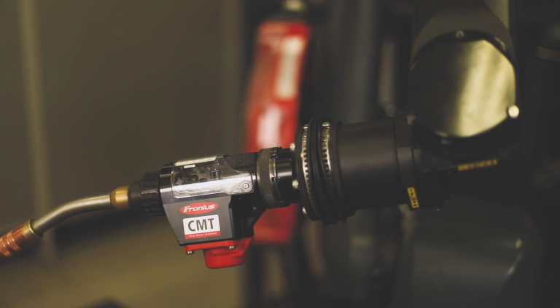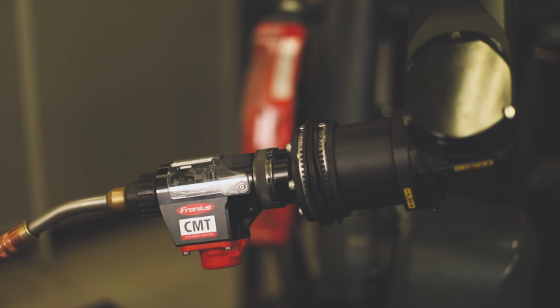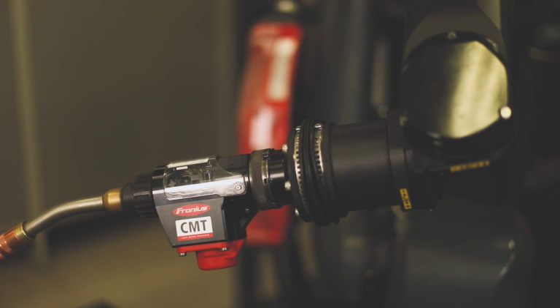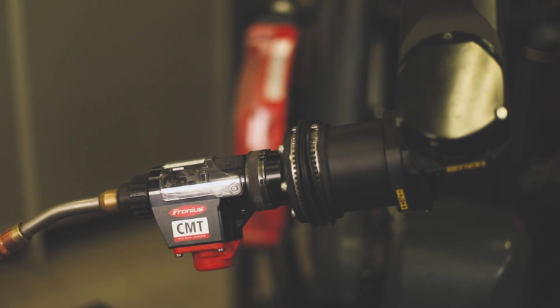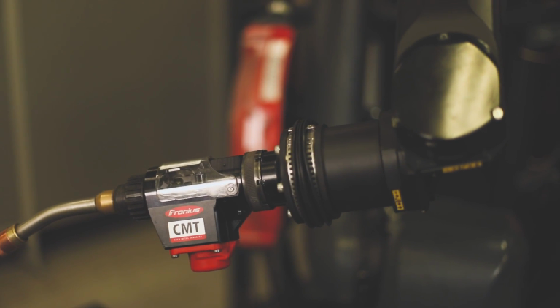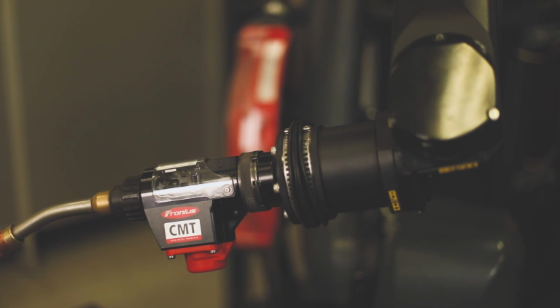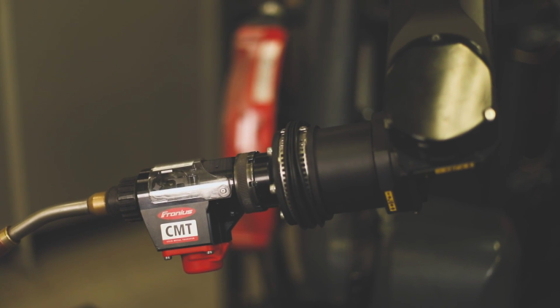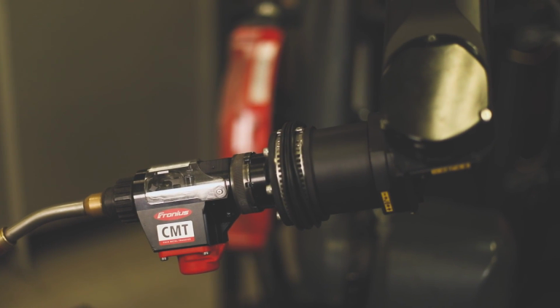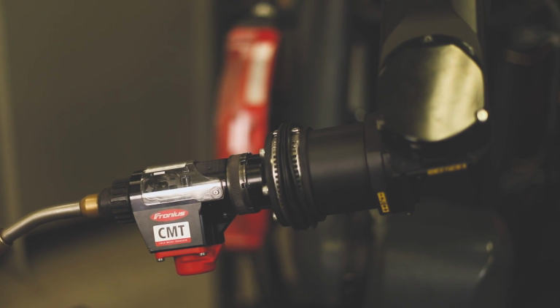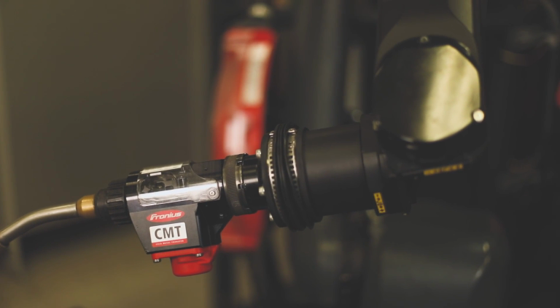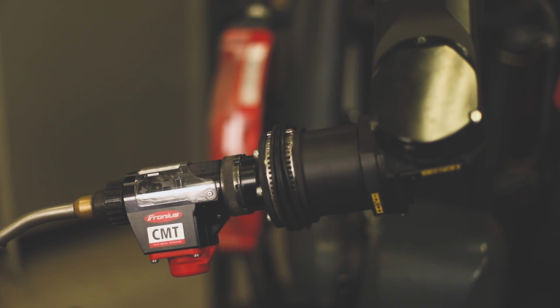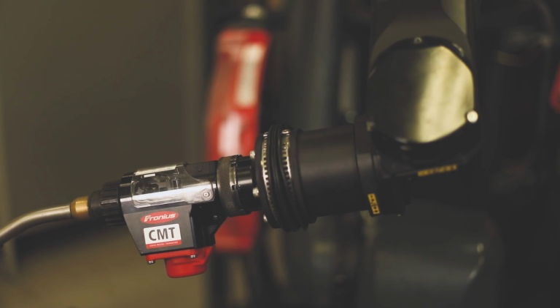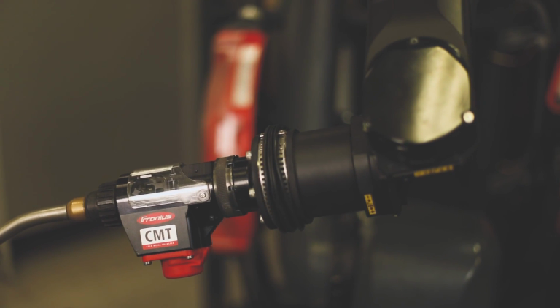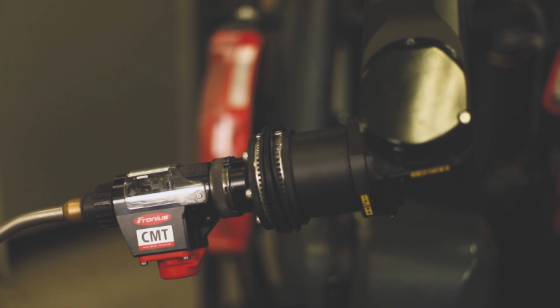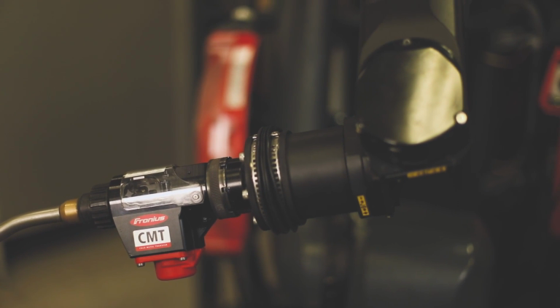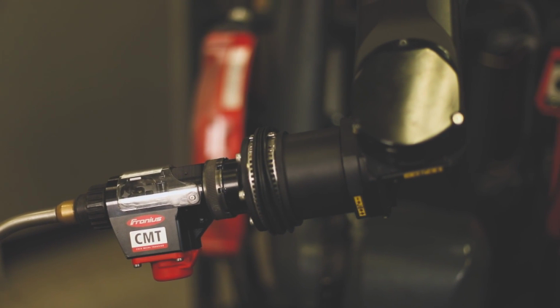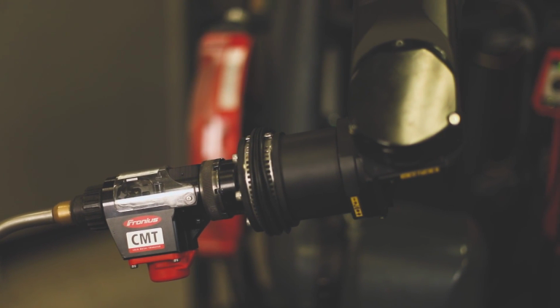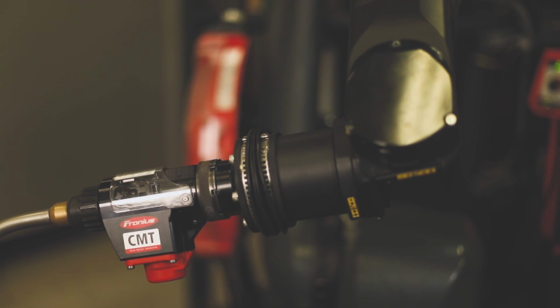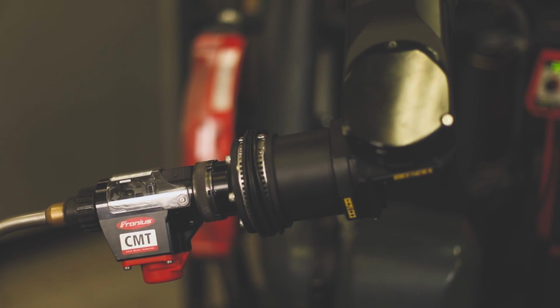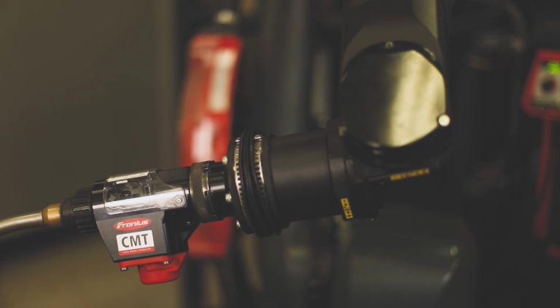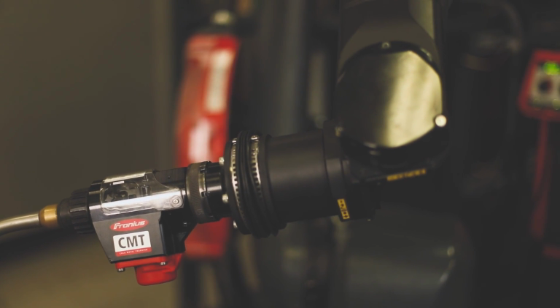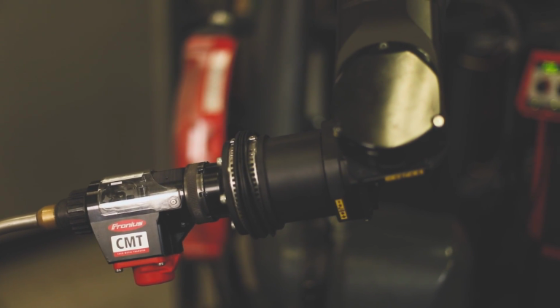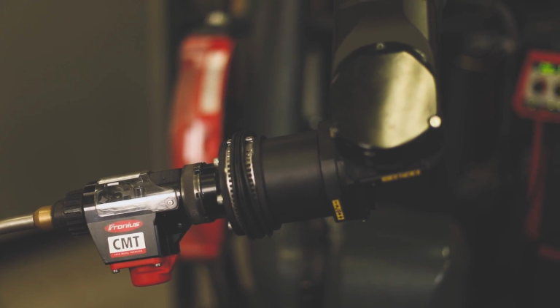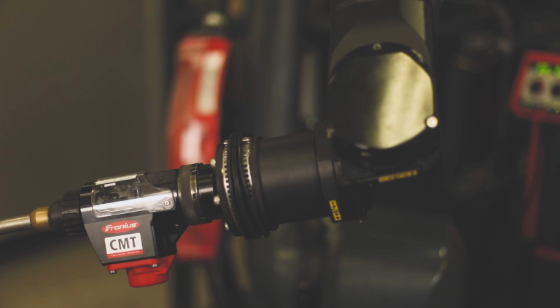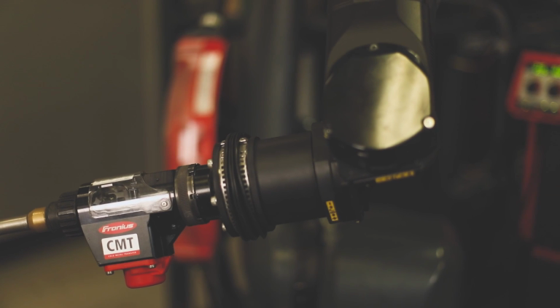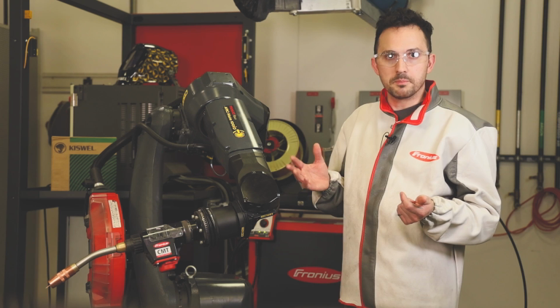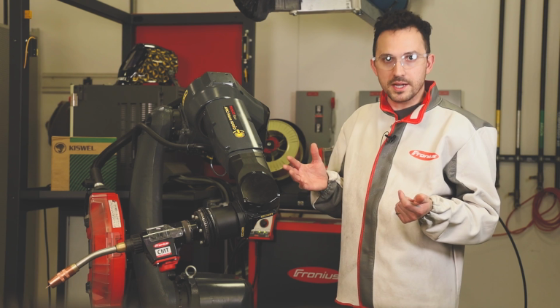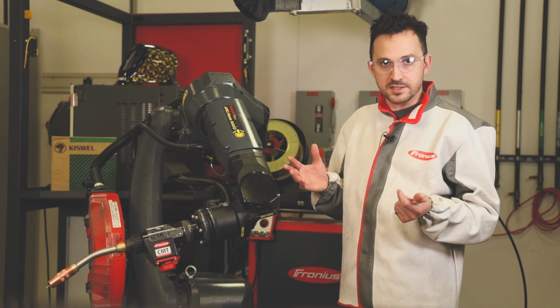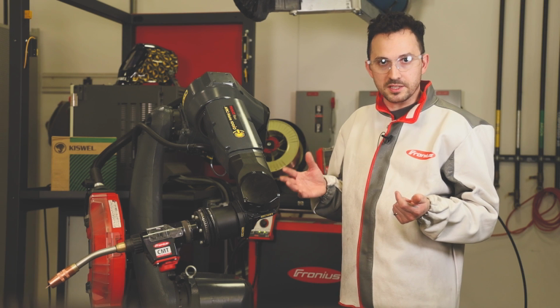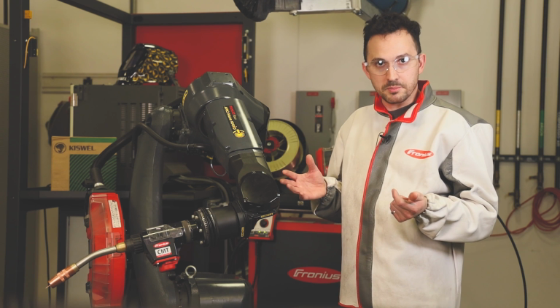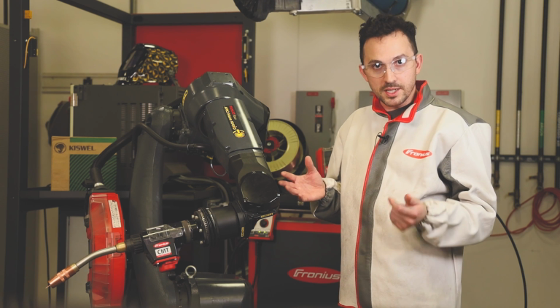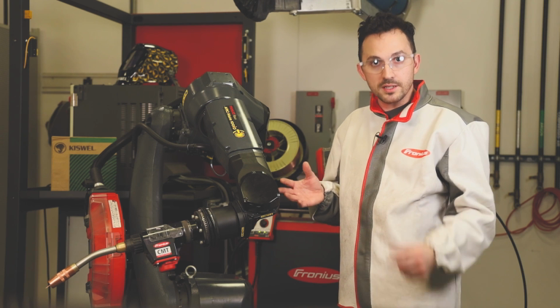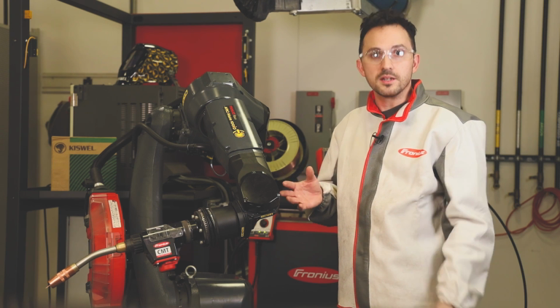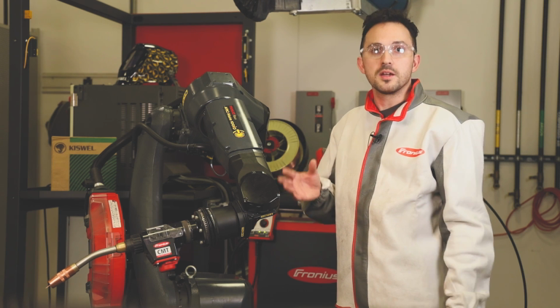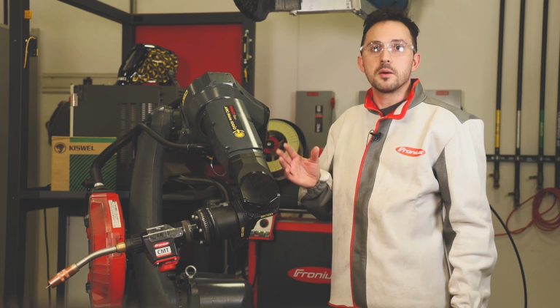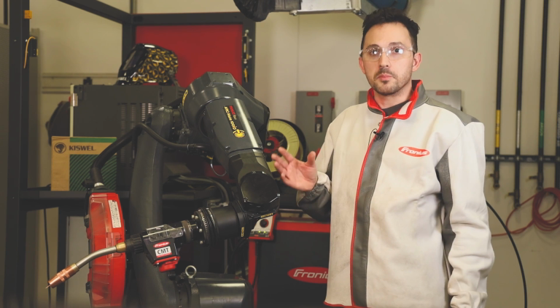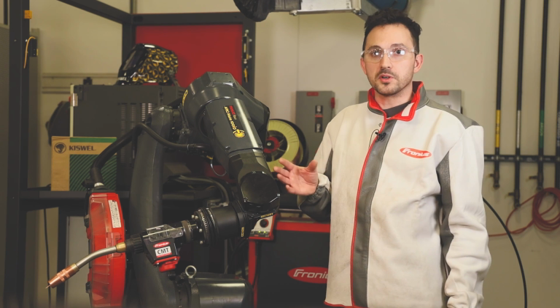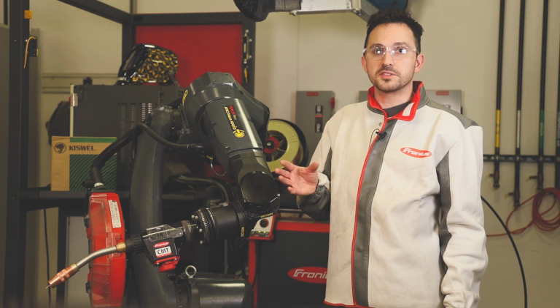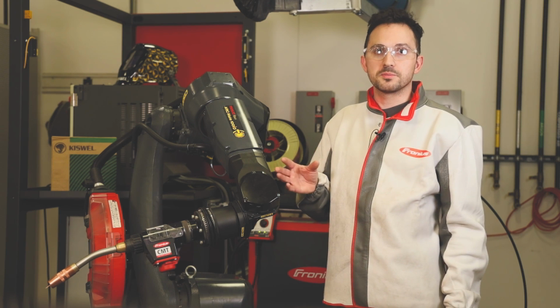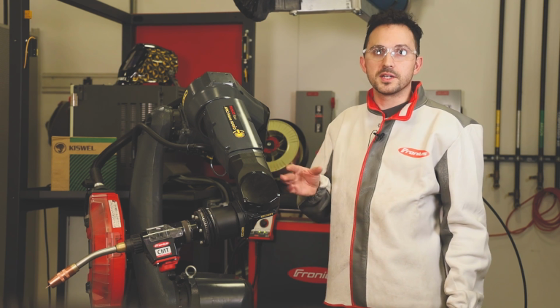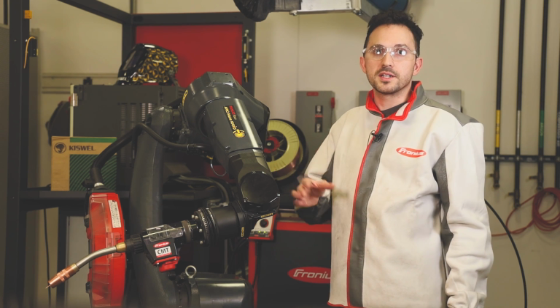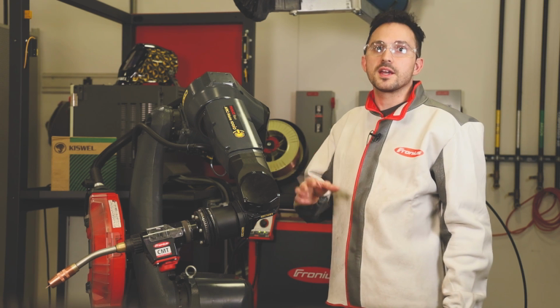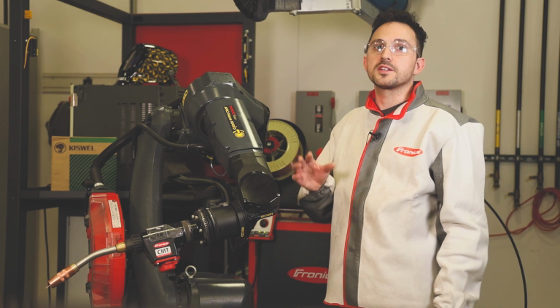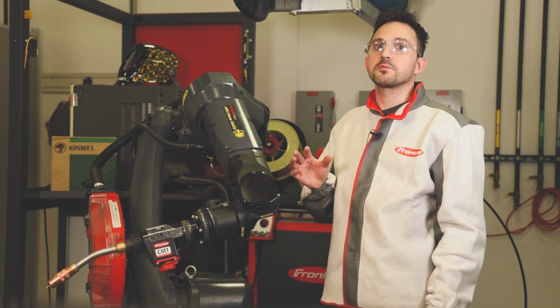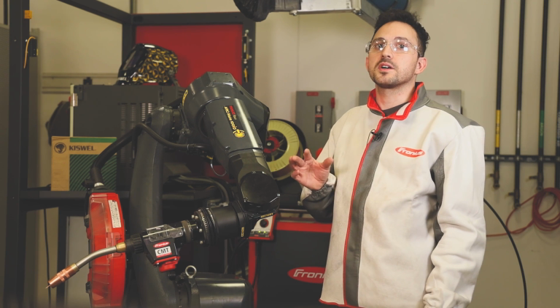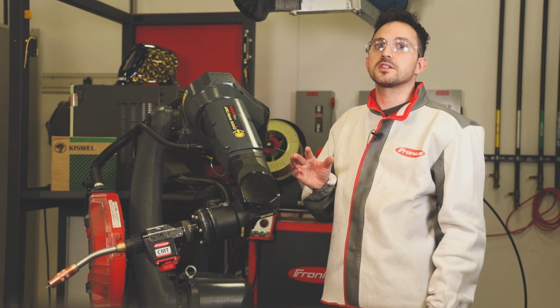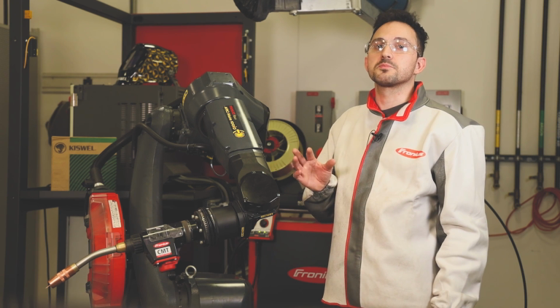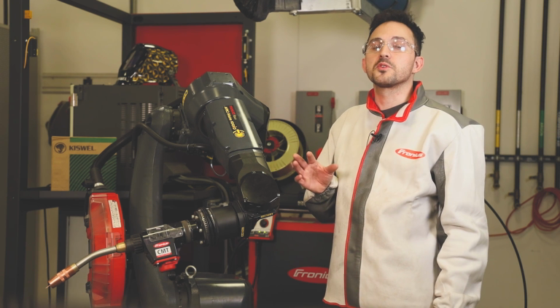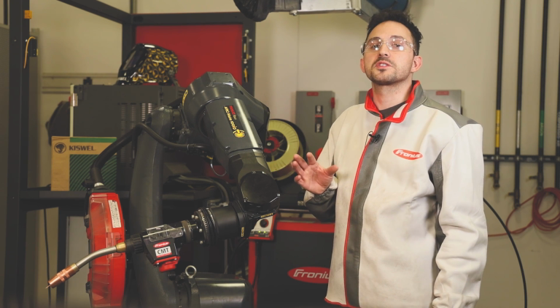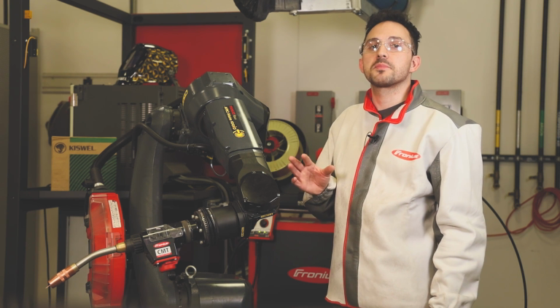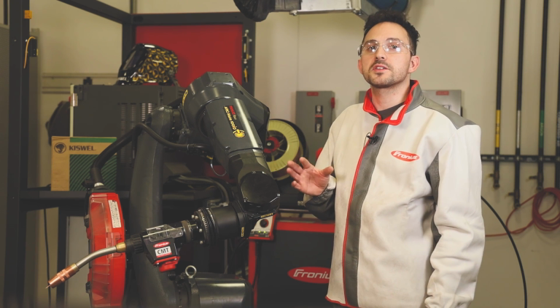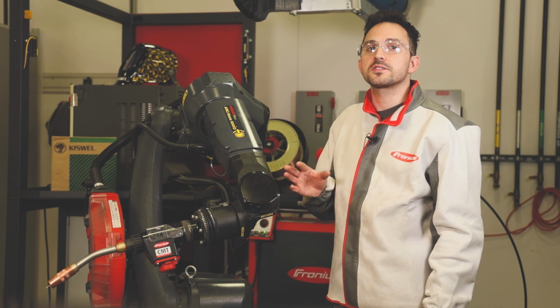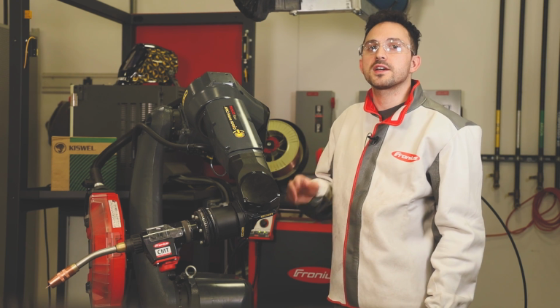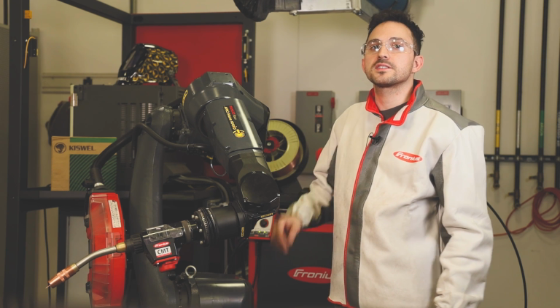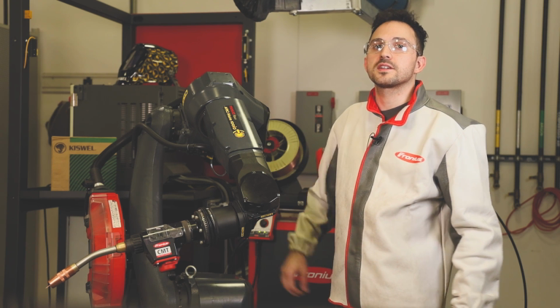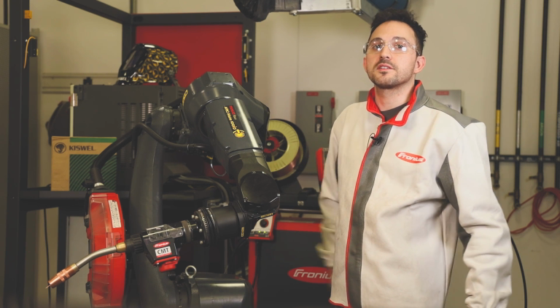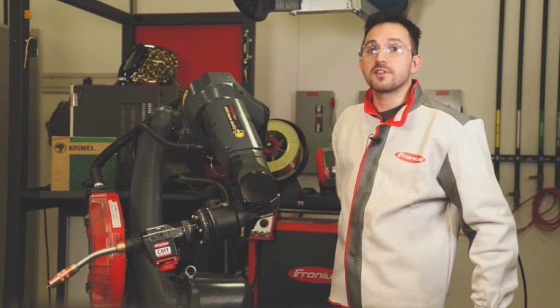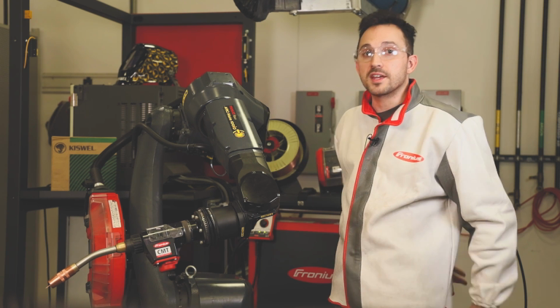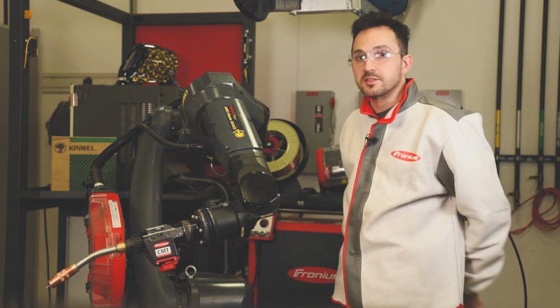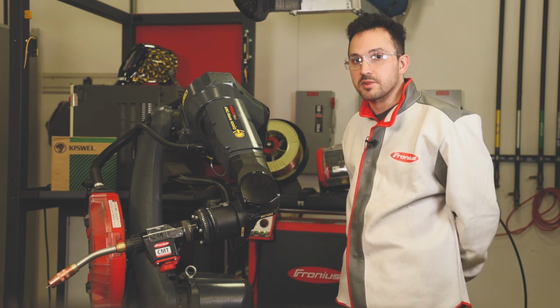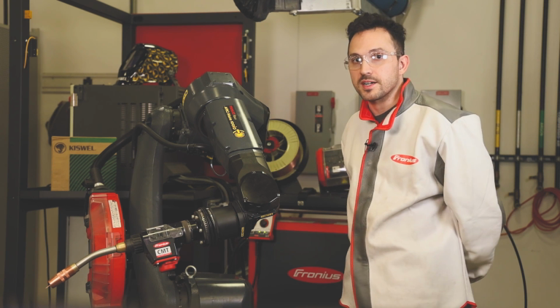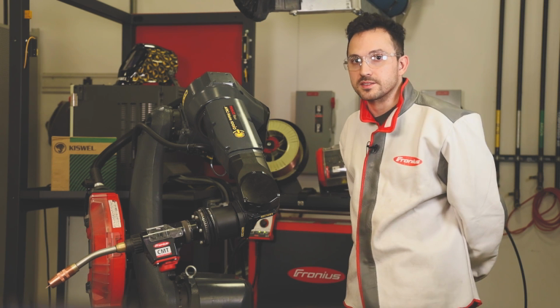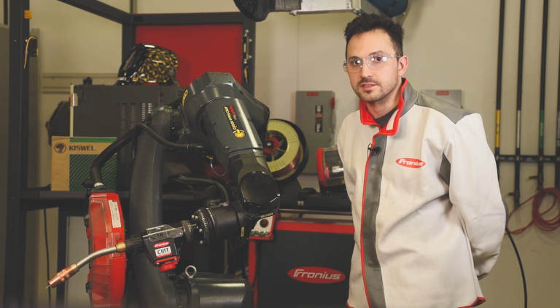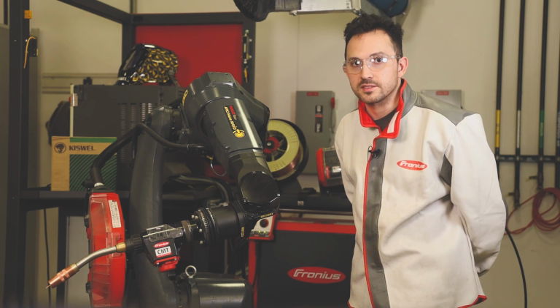The TPS-i is really a versatile machine capable of basic MIG, pulsed MIG, as well as more specialized and advanced processes.